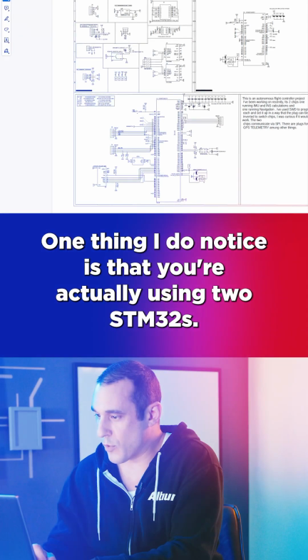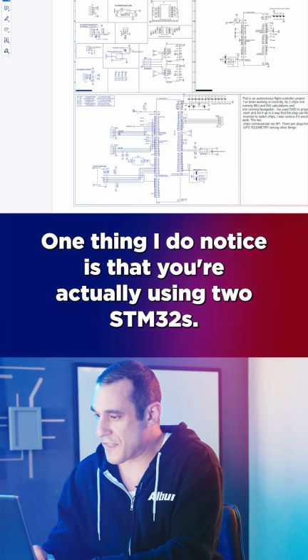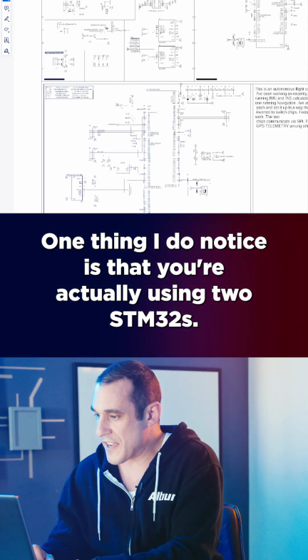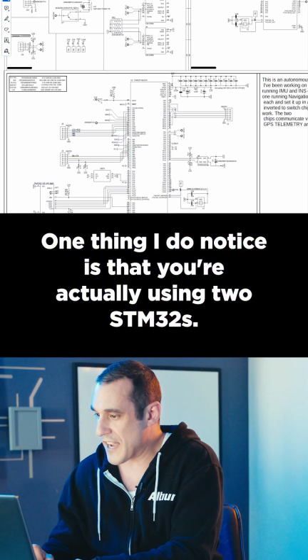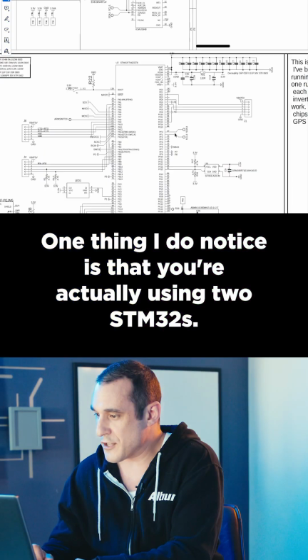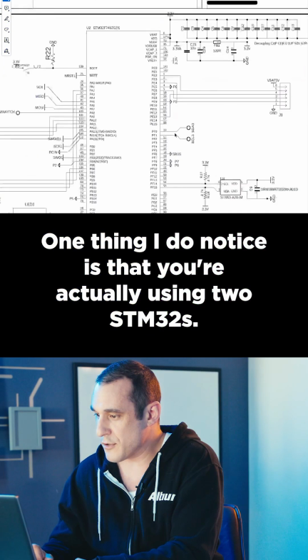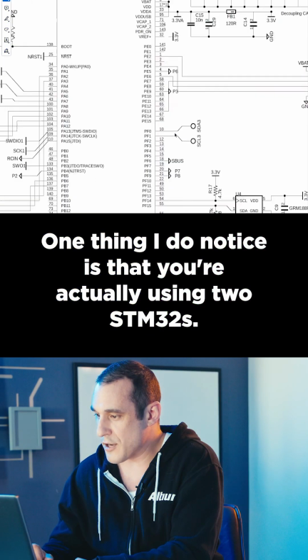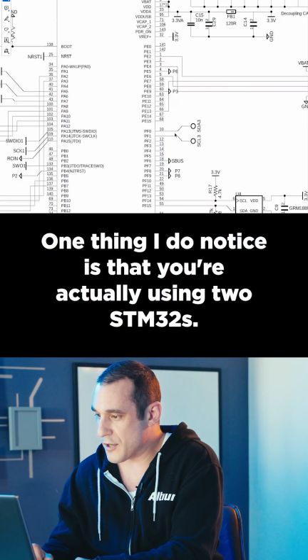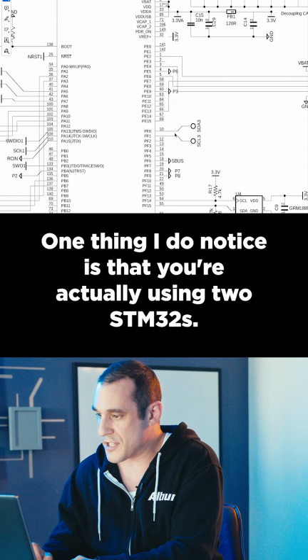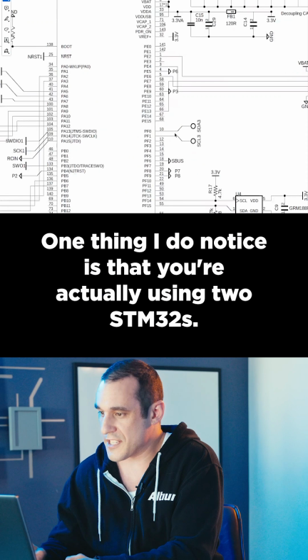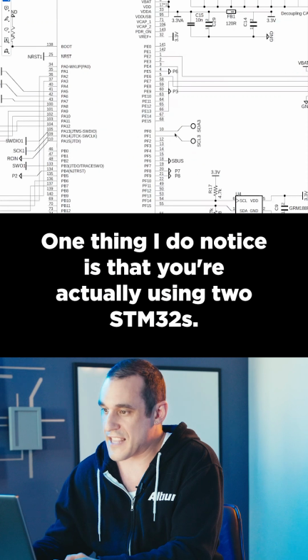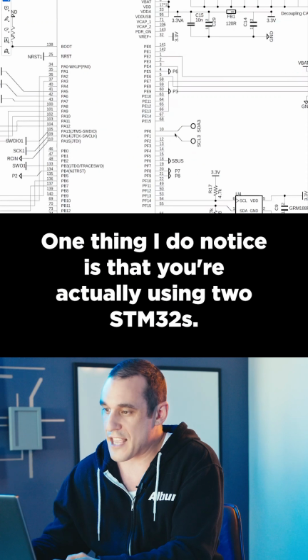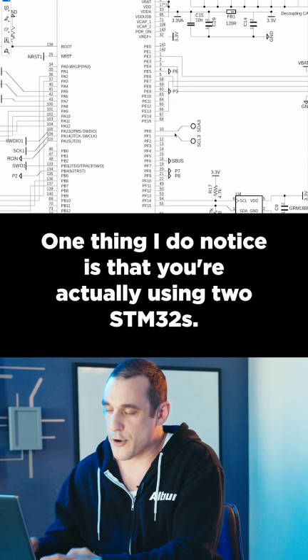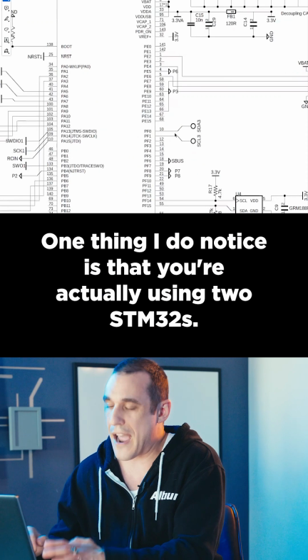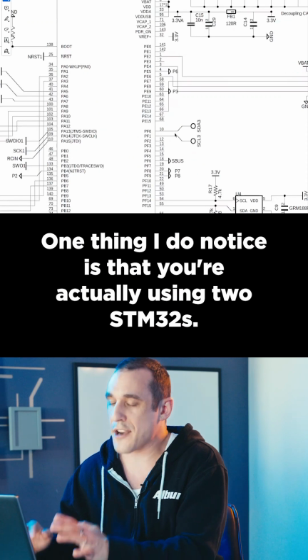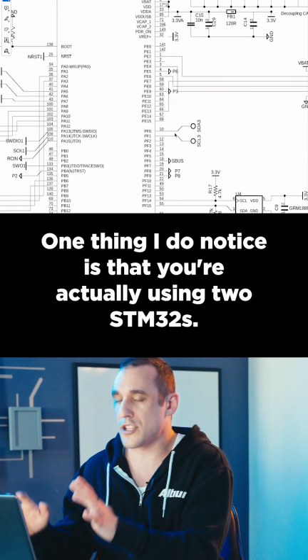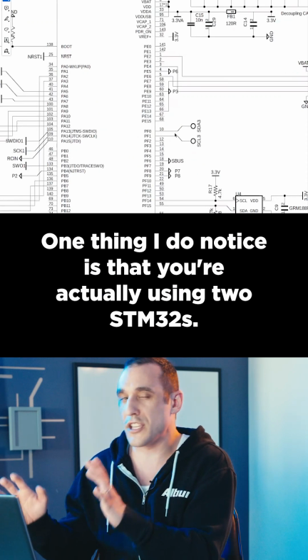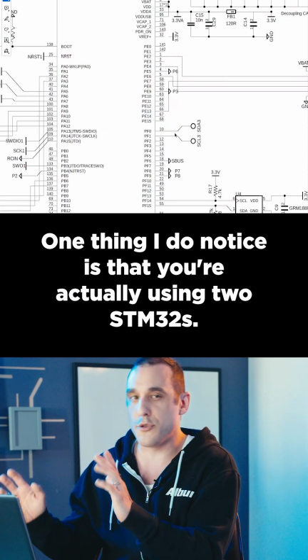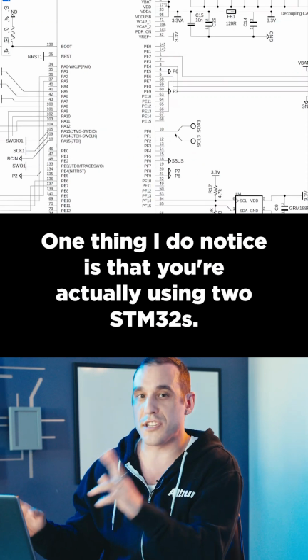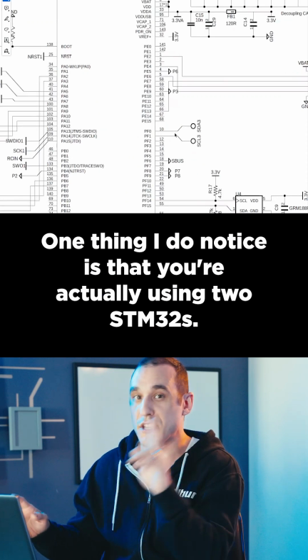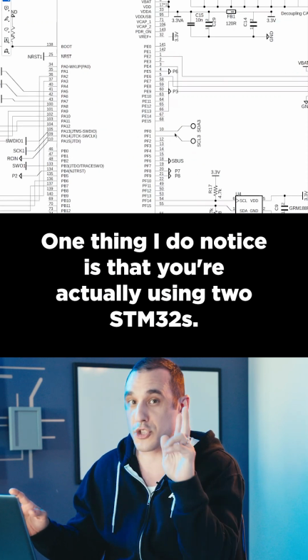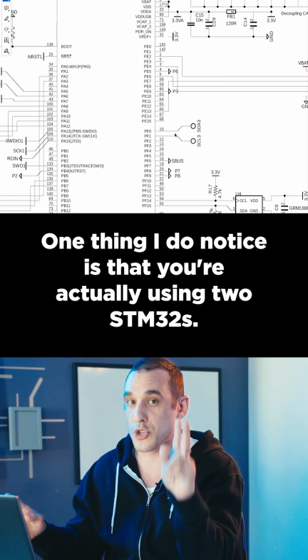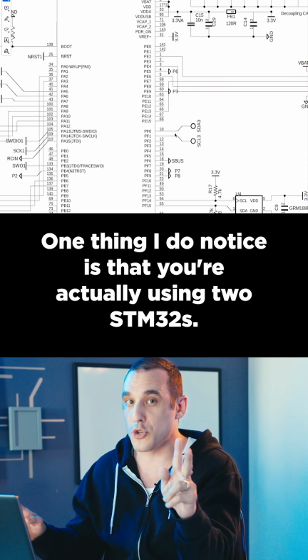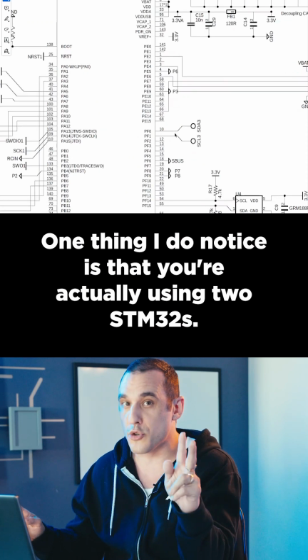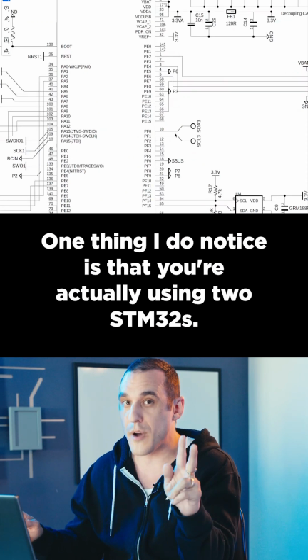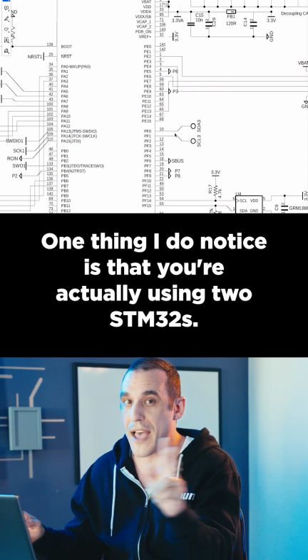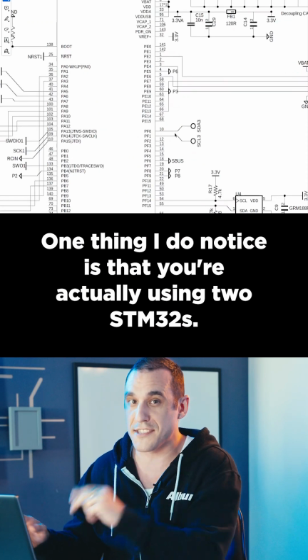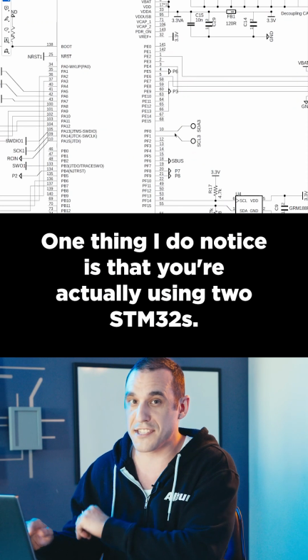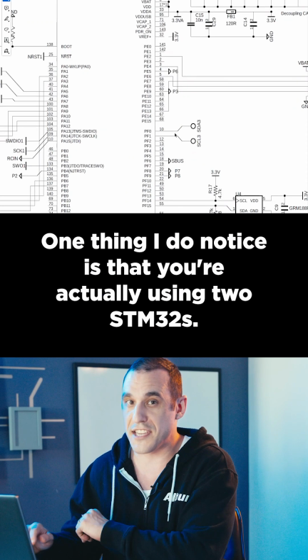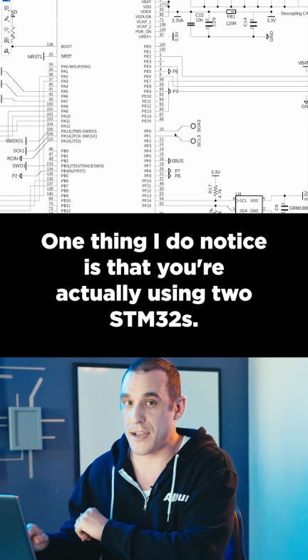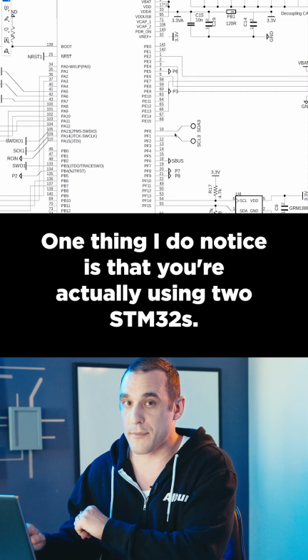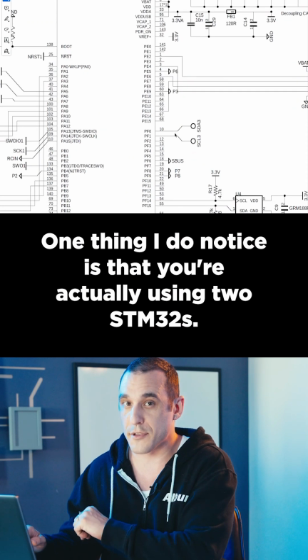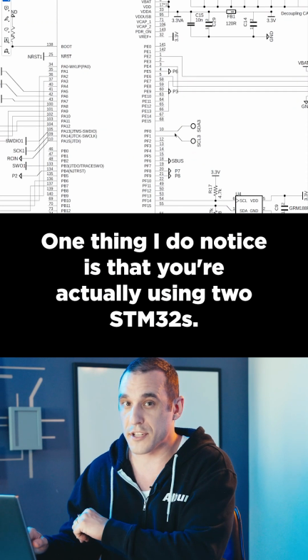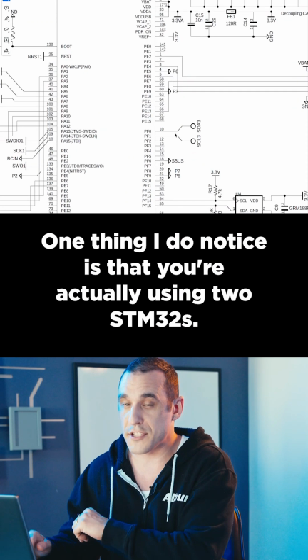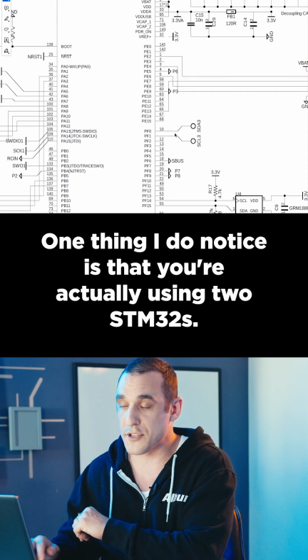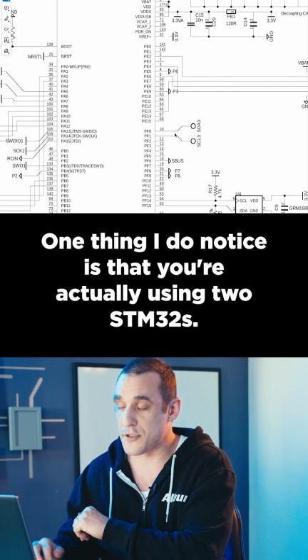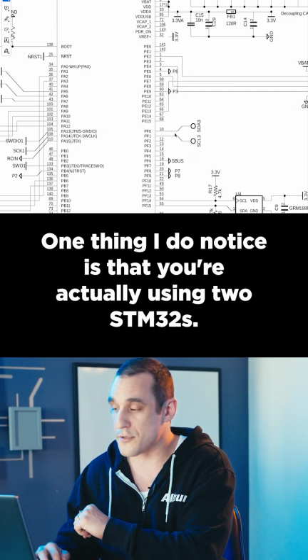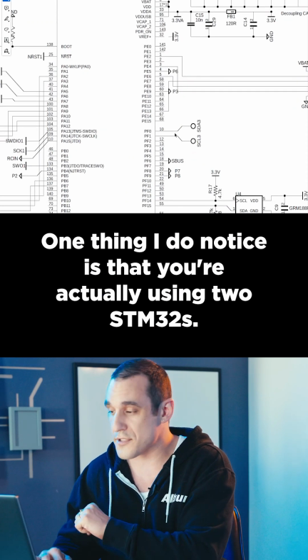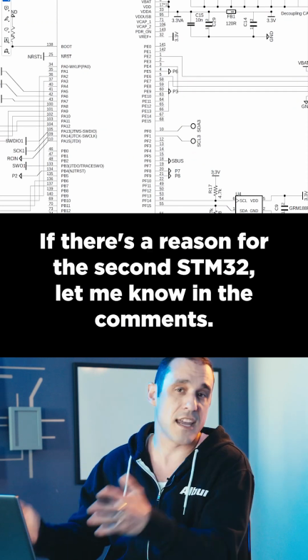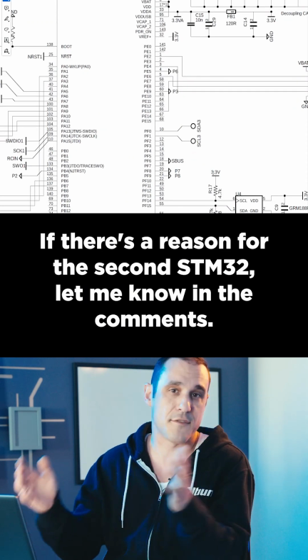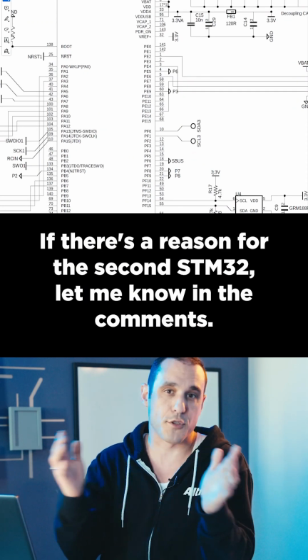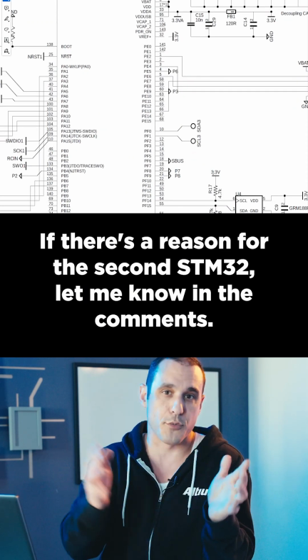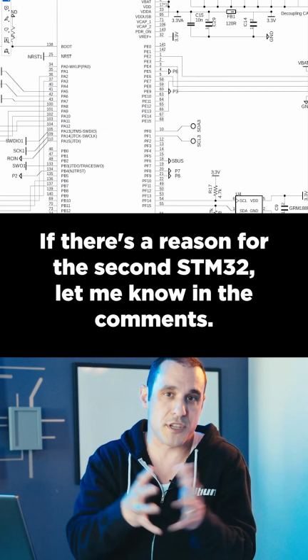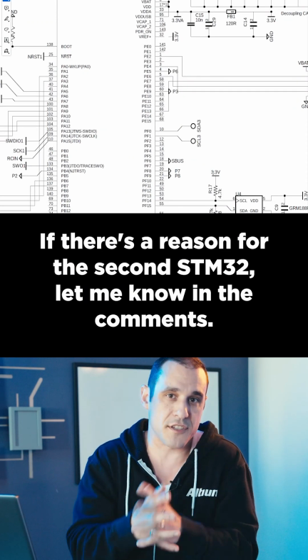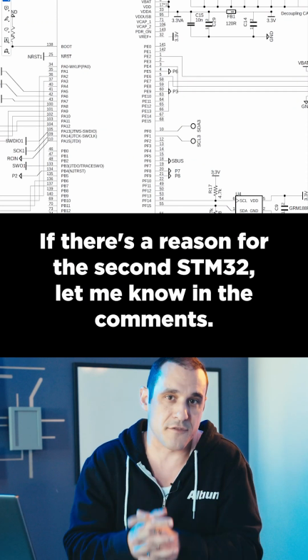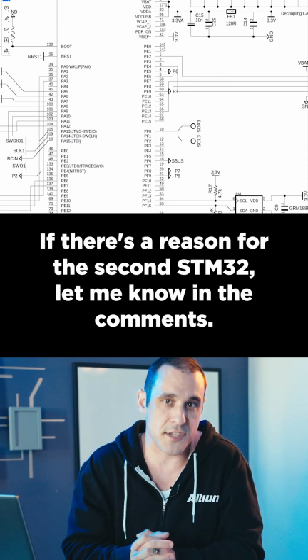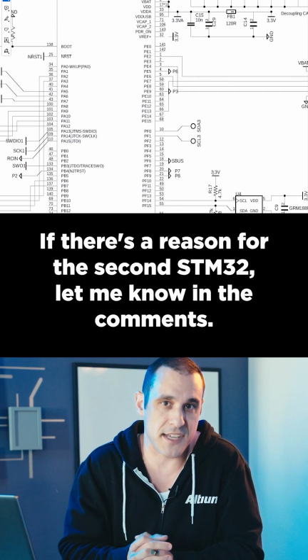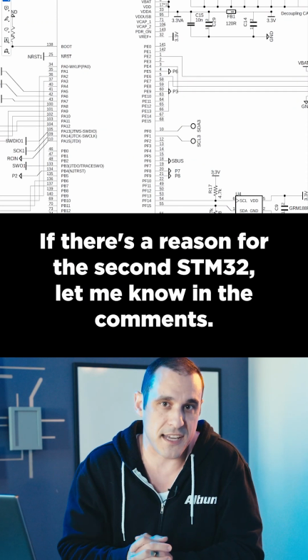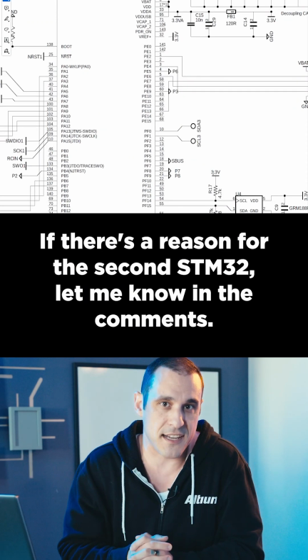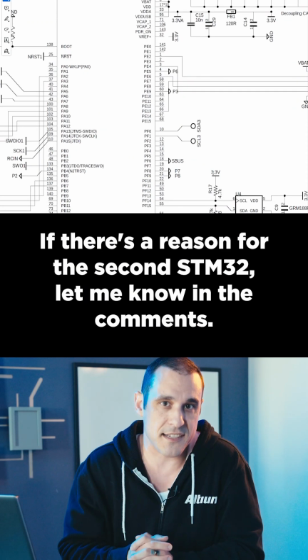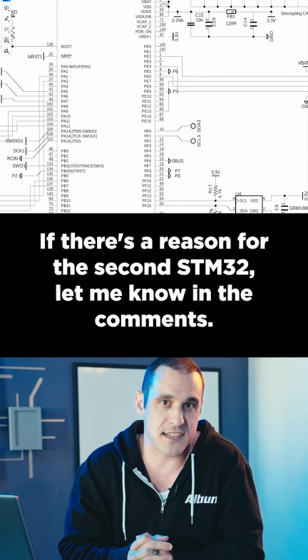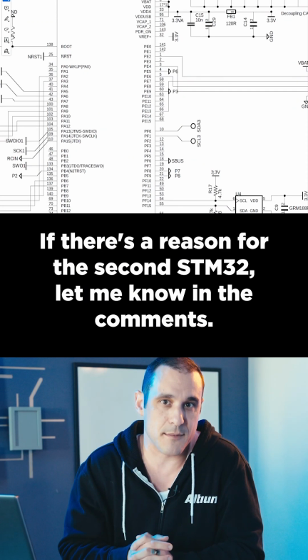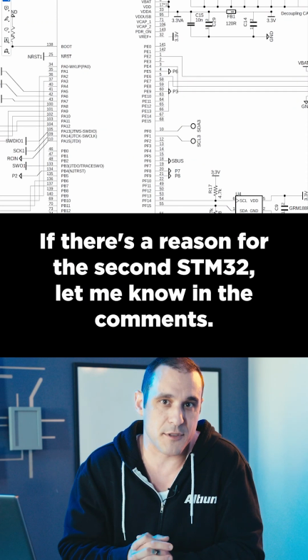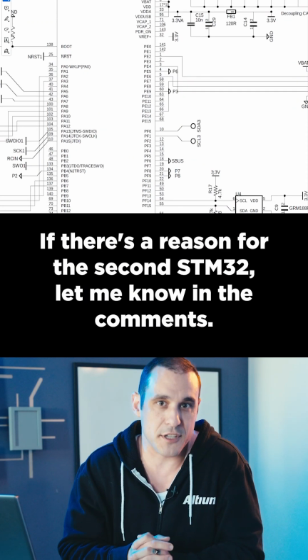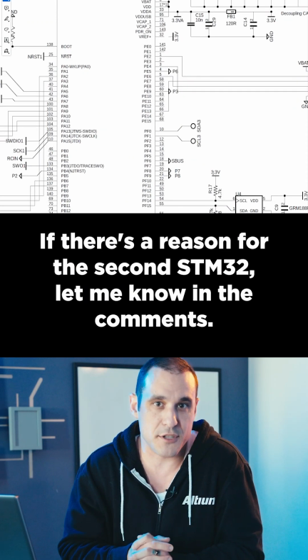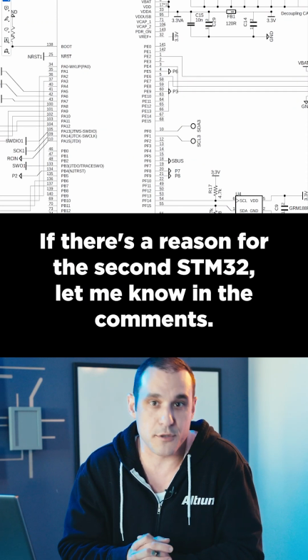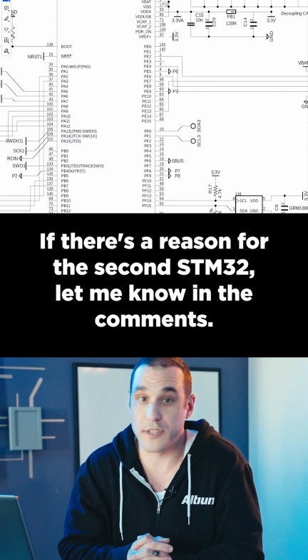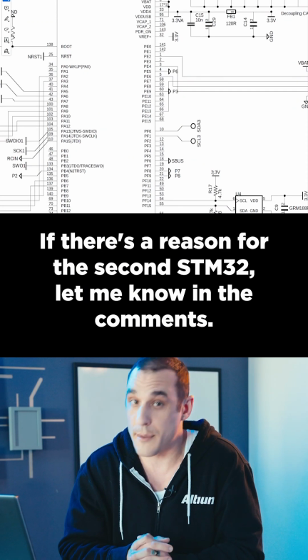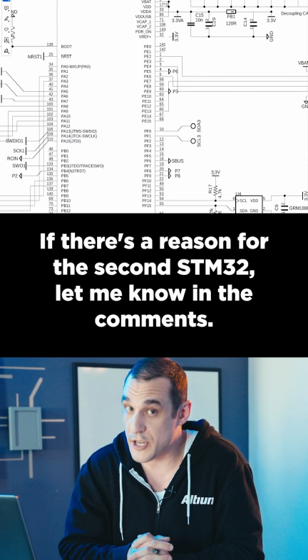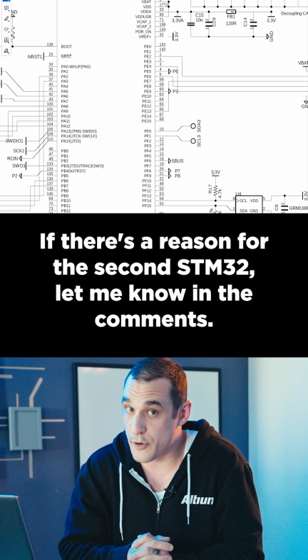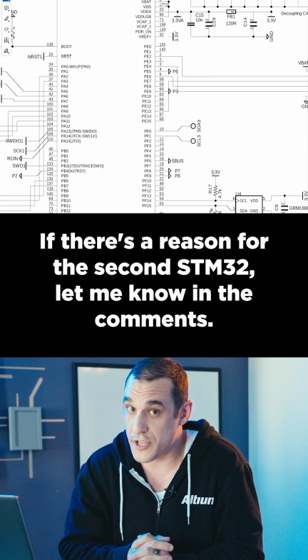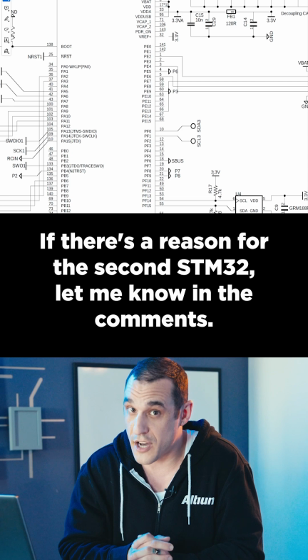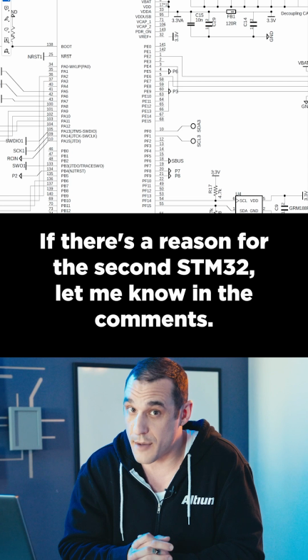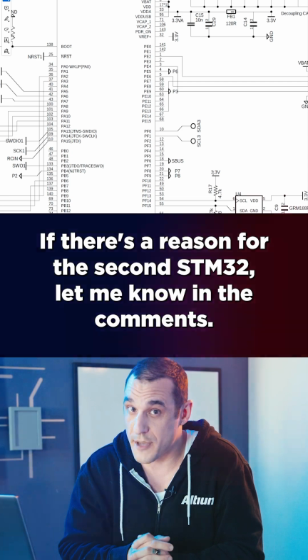One thing I do notice is that you're actually using two STM32s. If there's a reason for the second STM32, let me know in the comments.